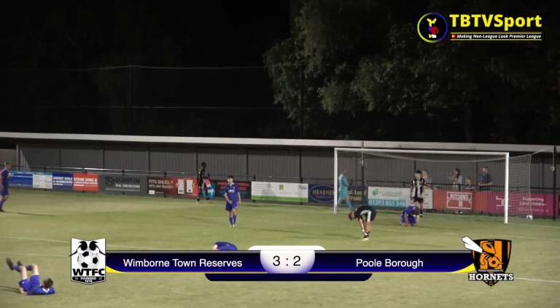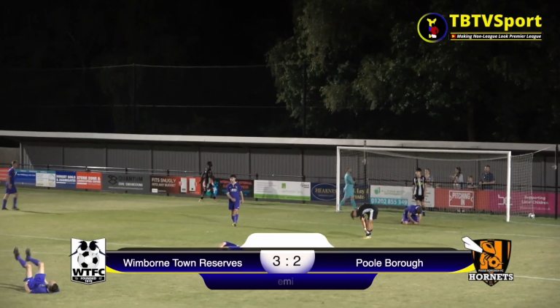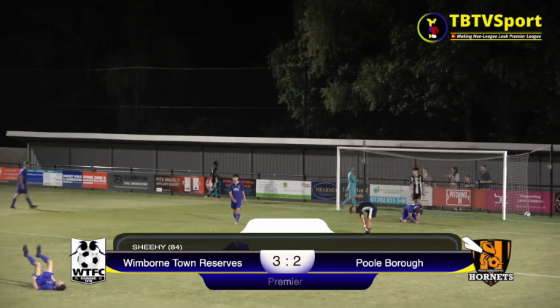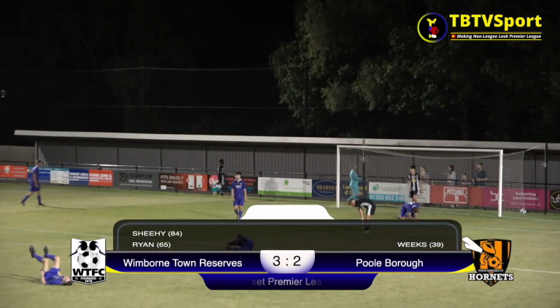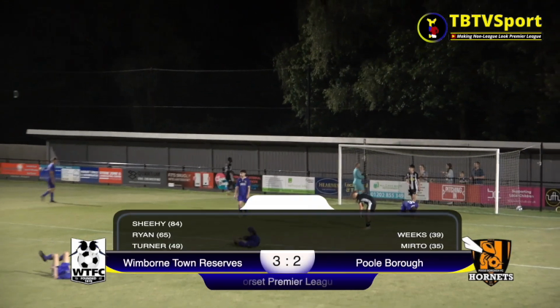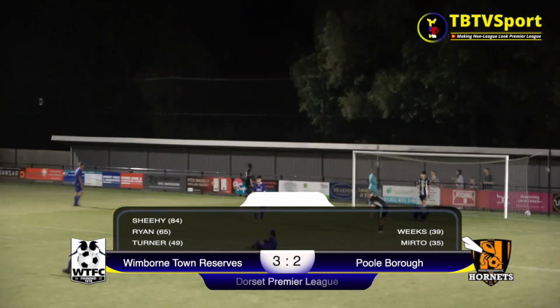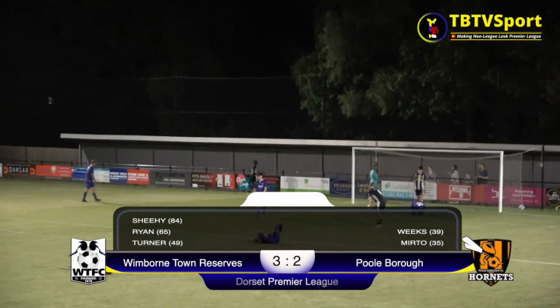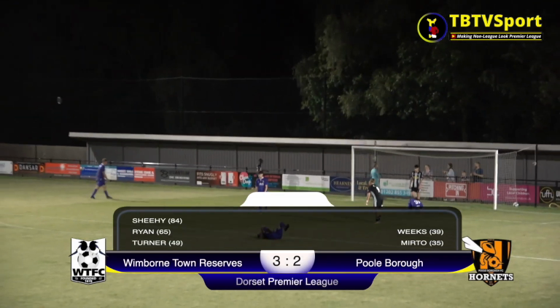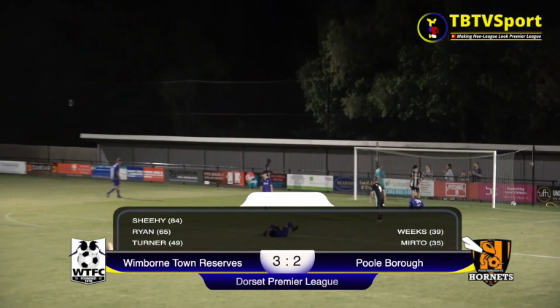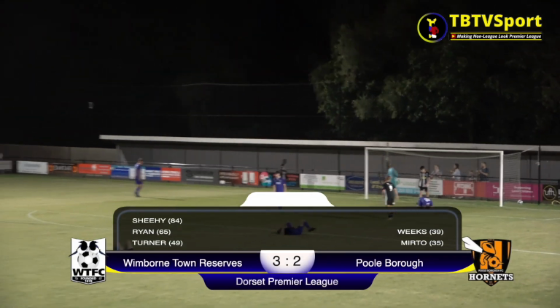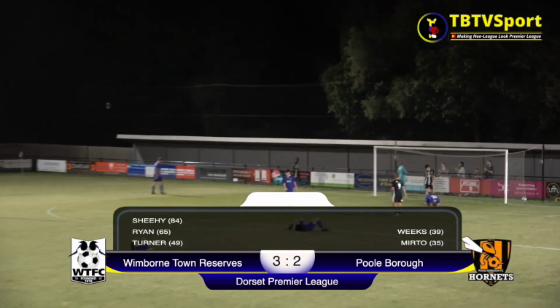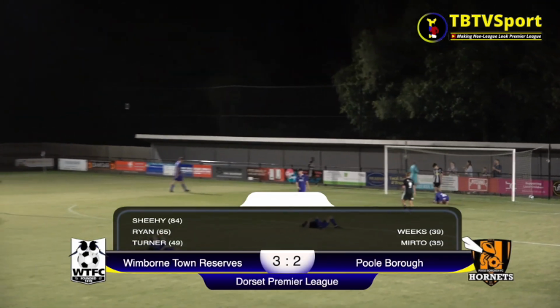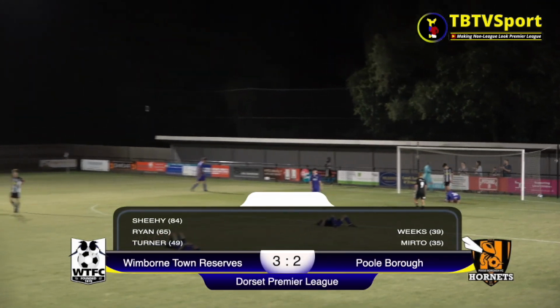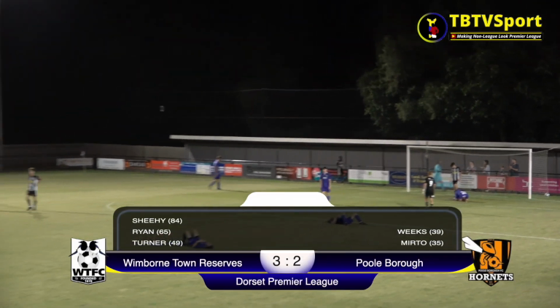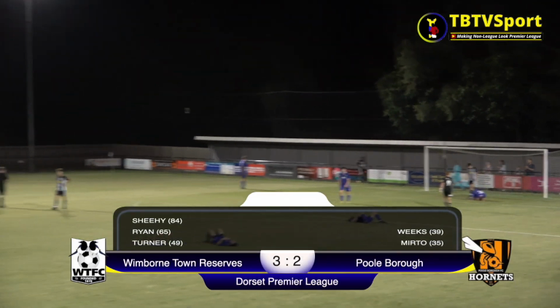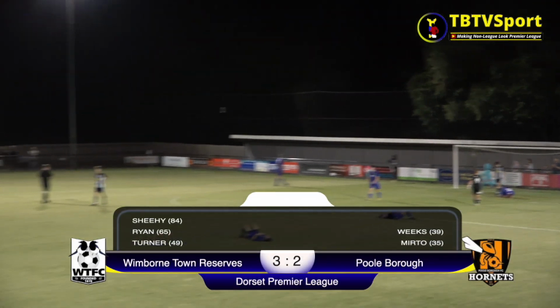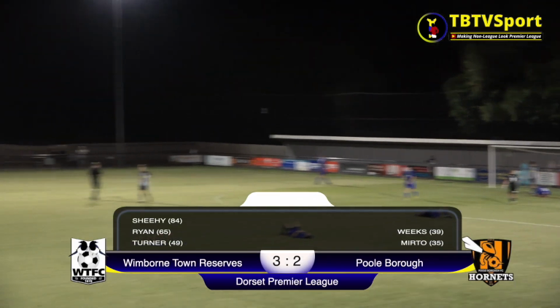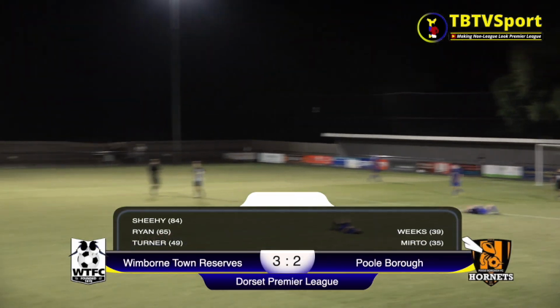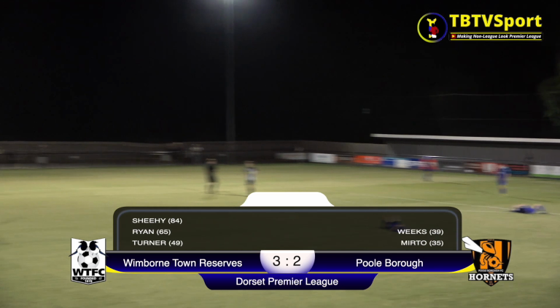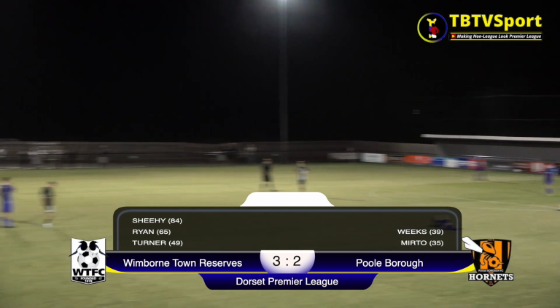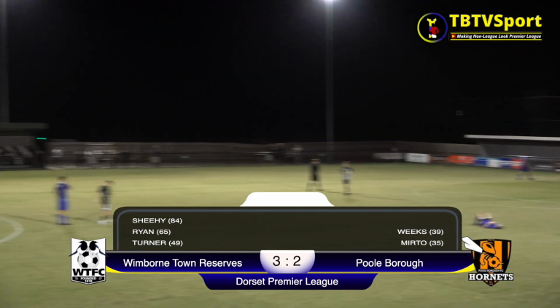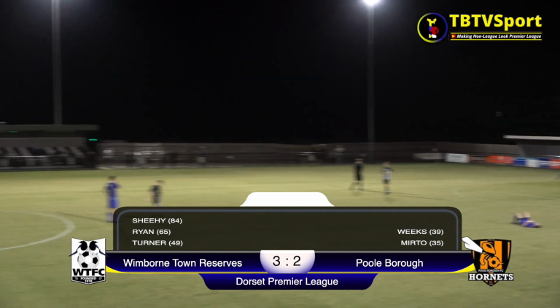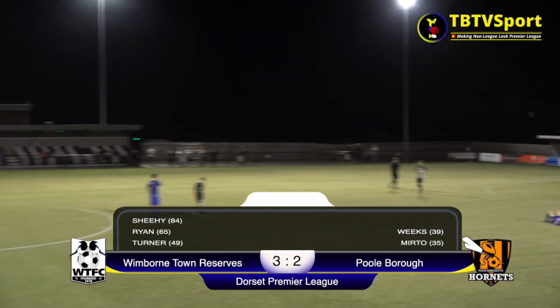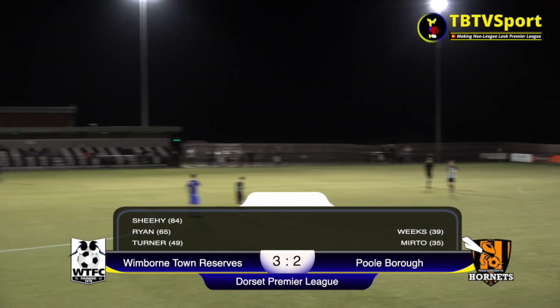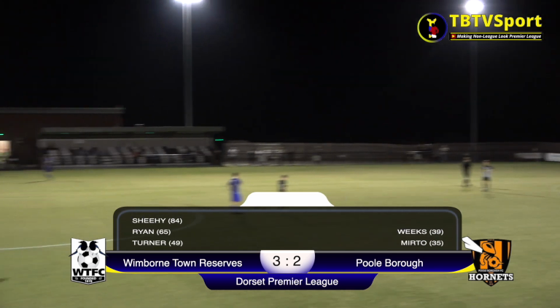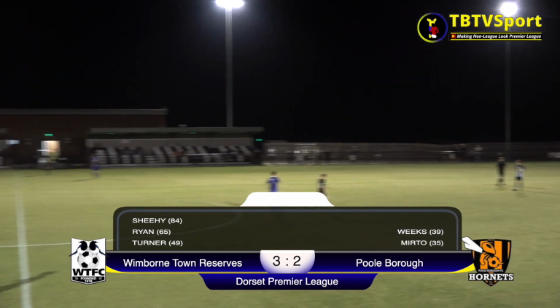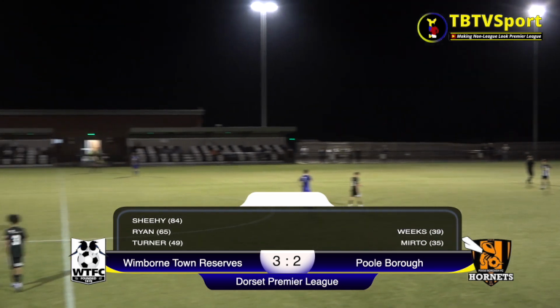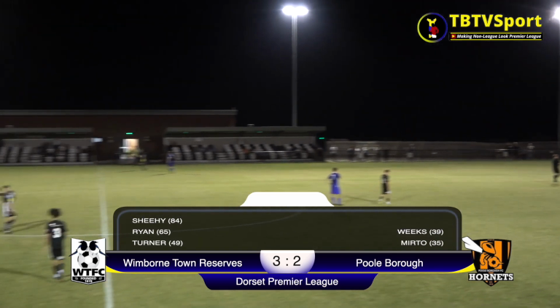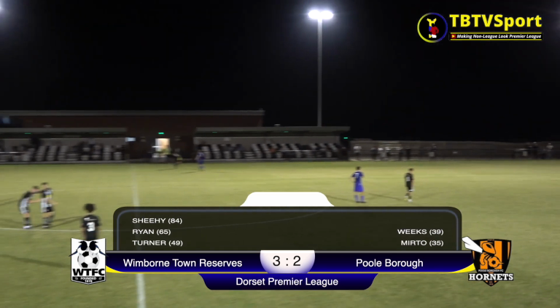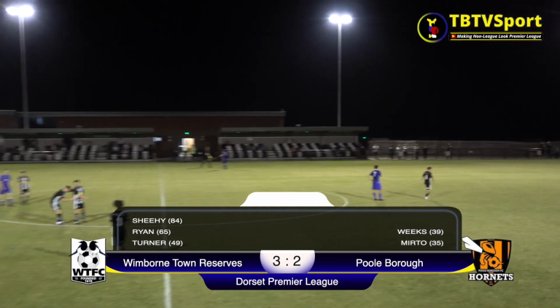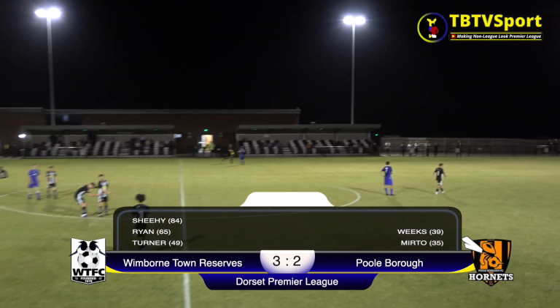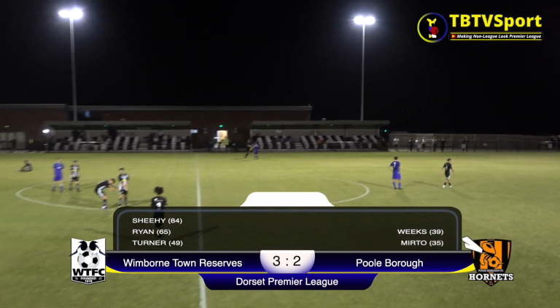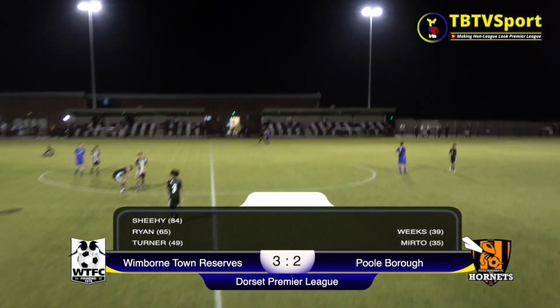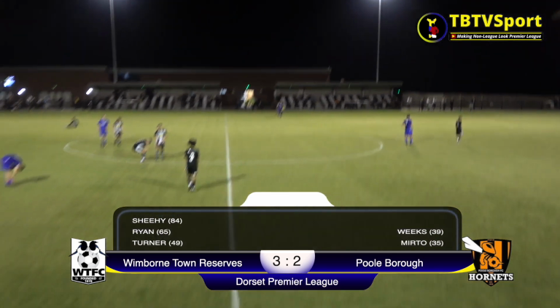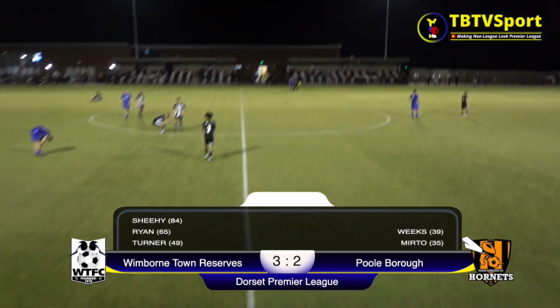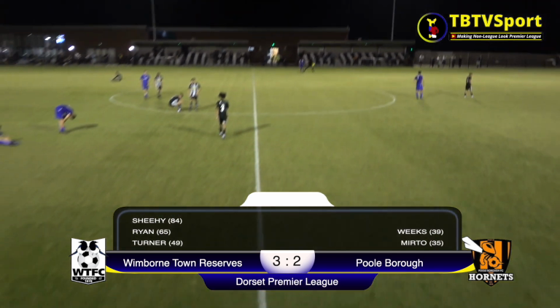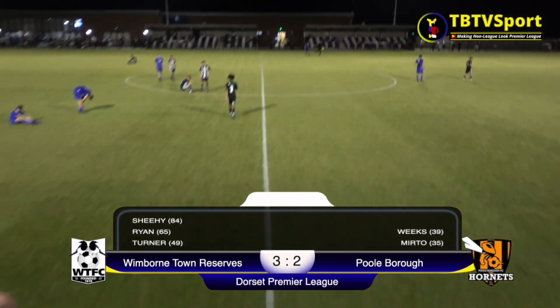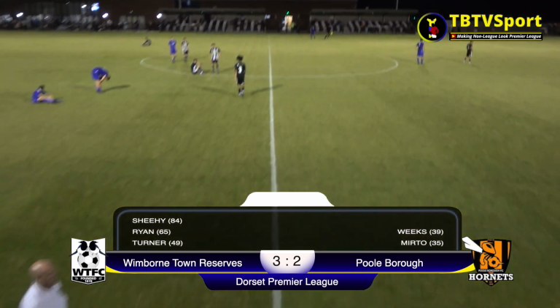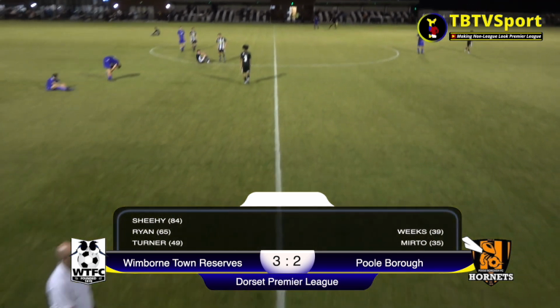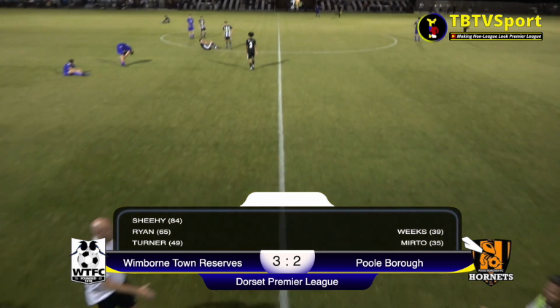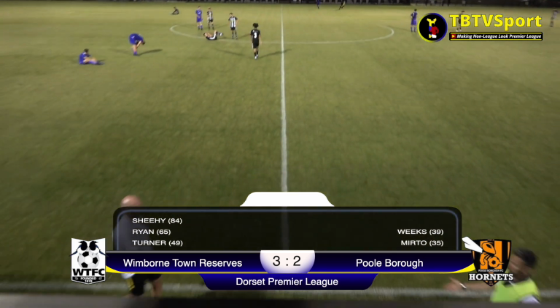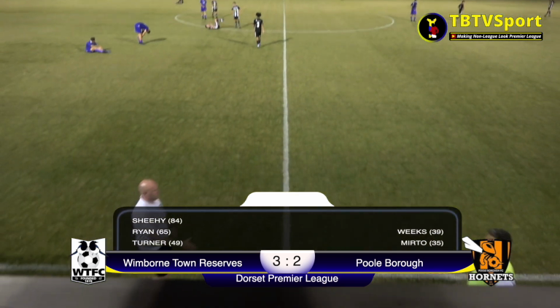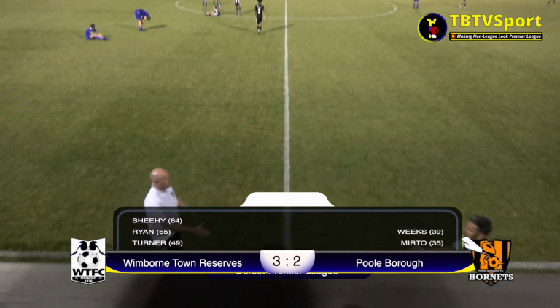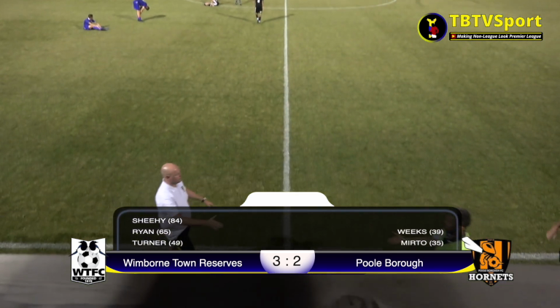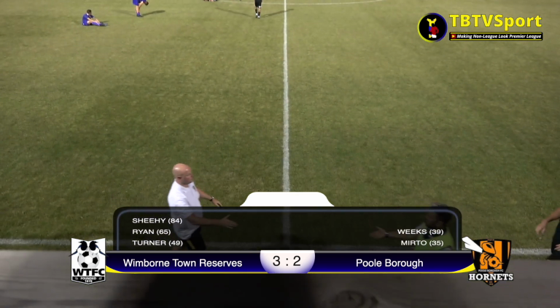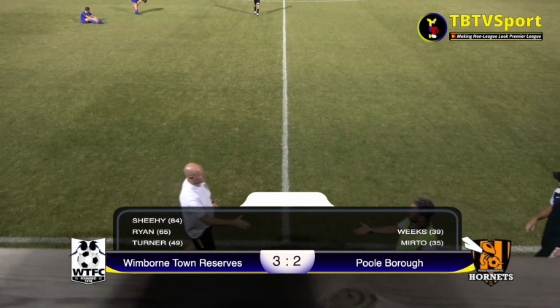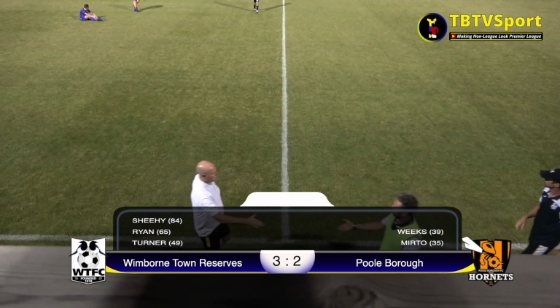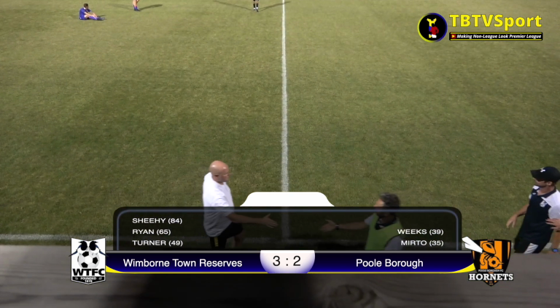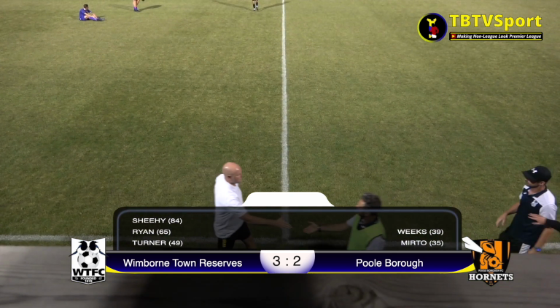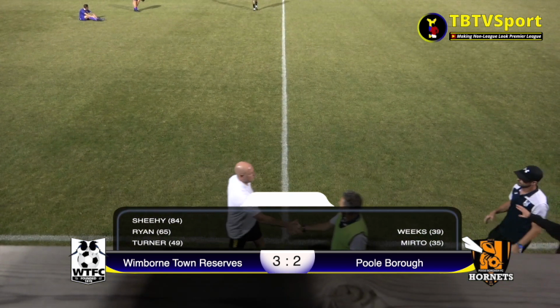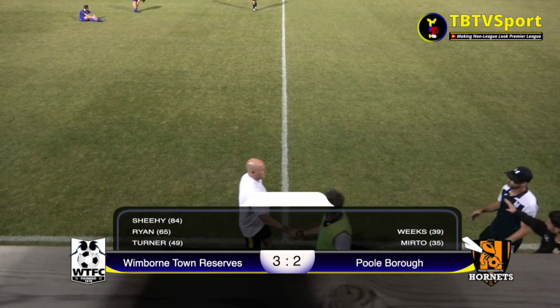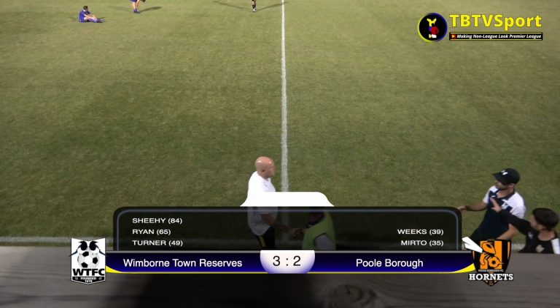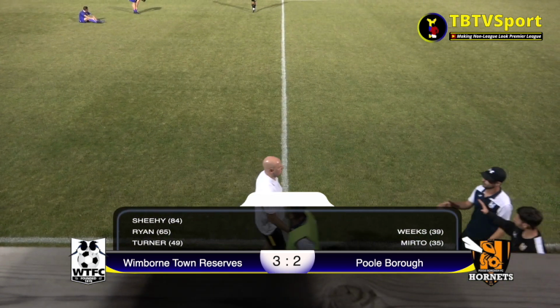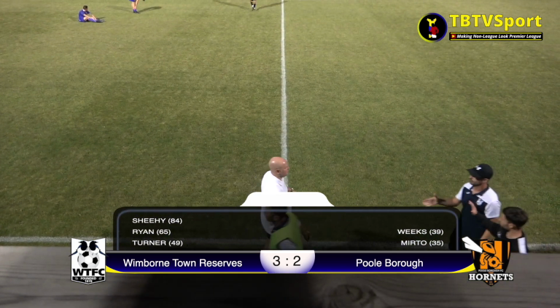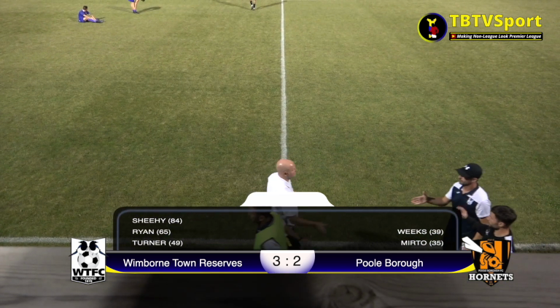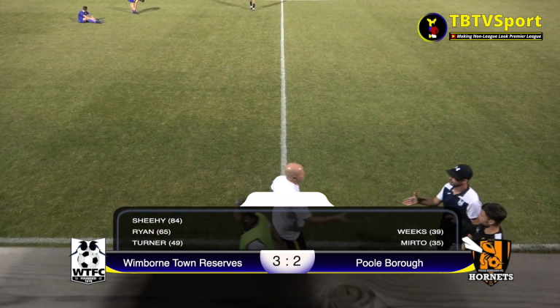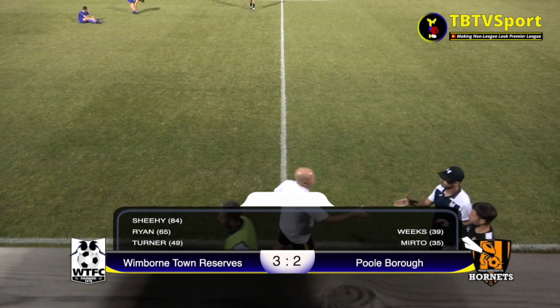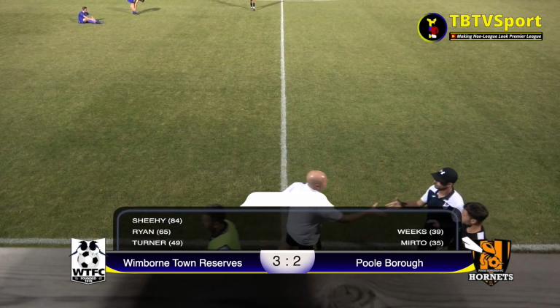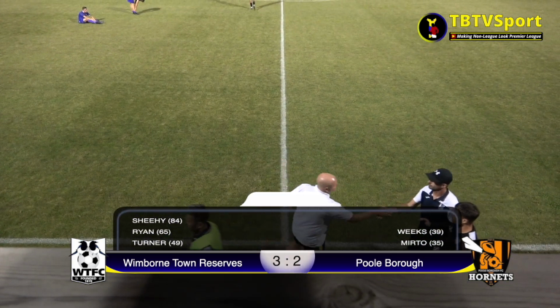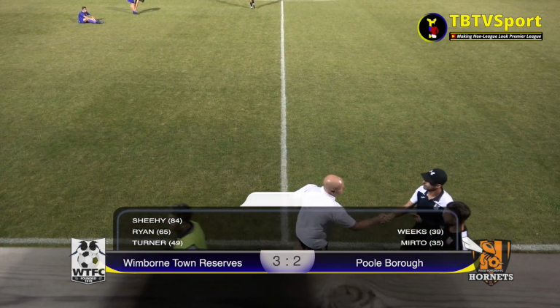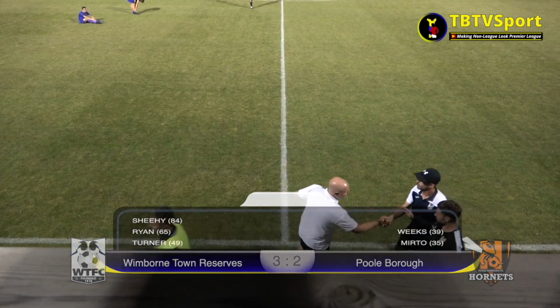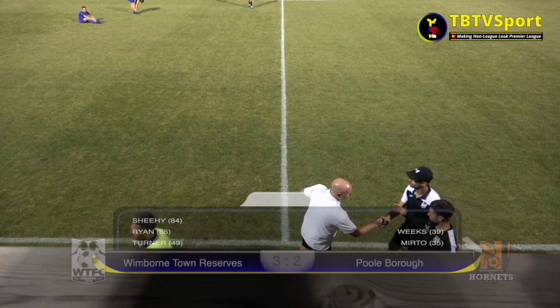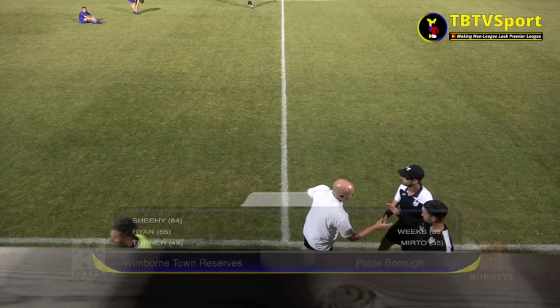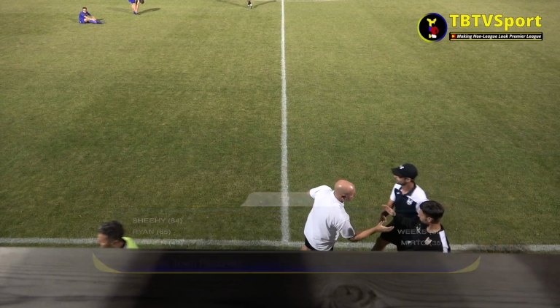Soon after Sheehy's goal the referee brings the contest to a close, and what an entertaining one it was. Congratulations to both teams — there is some great football on show.